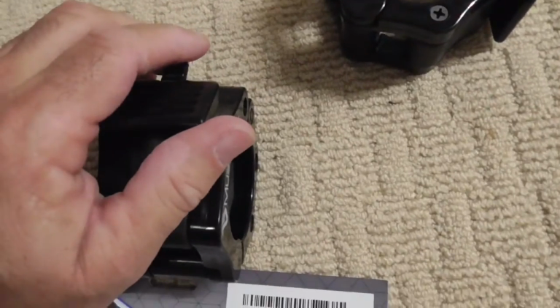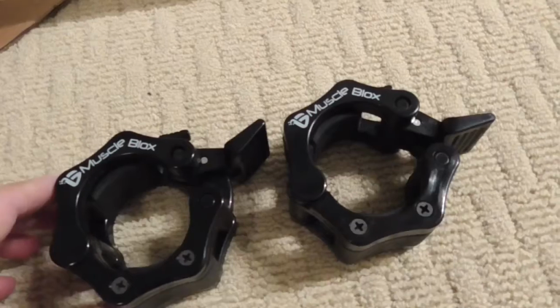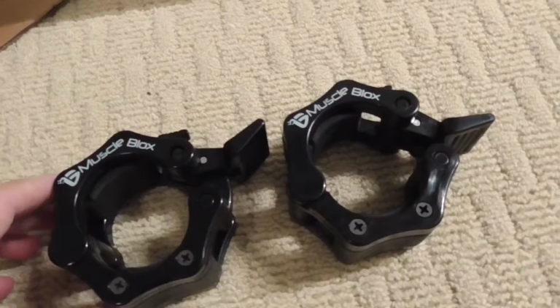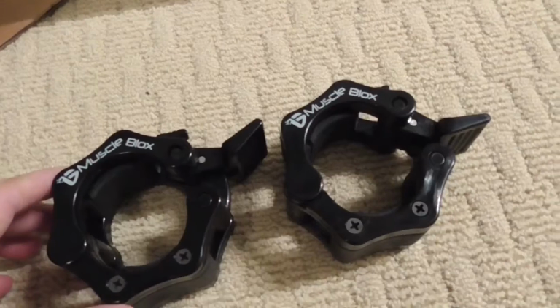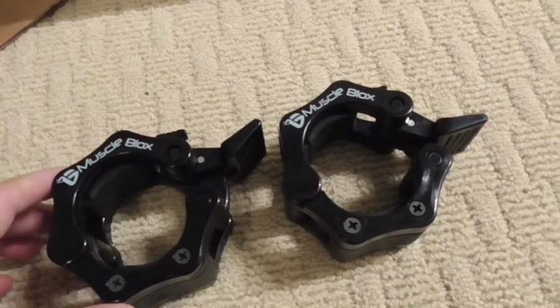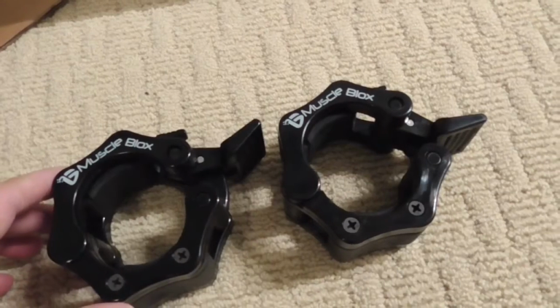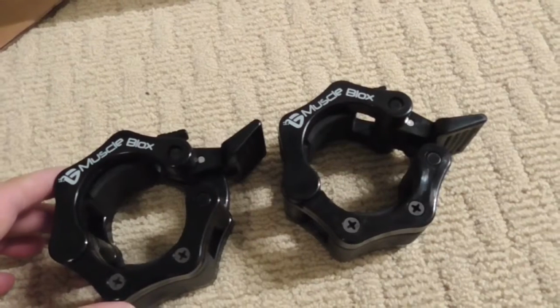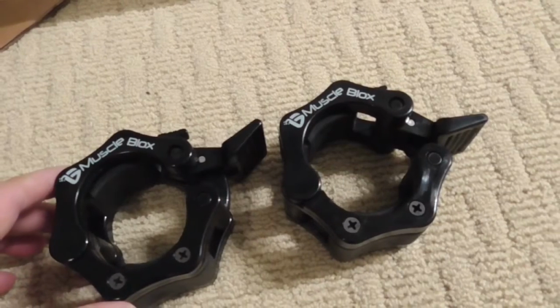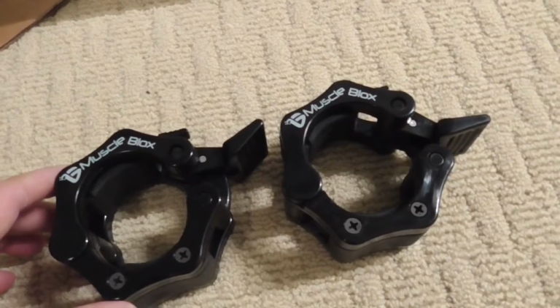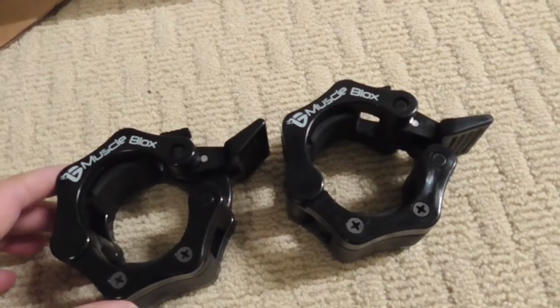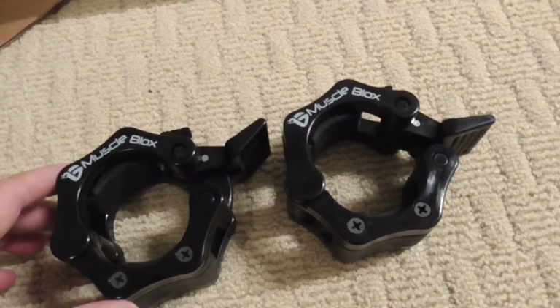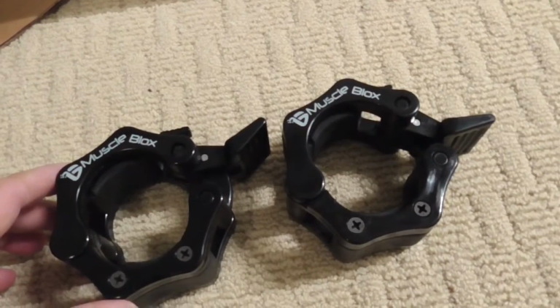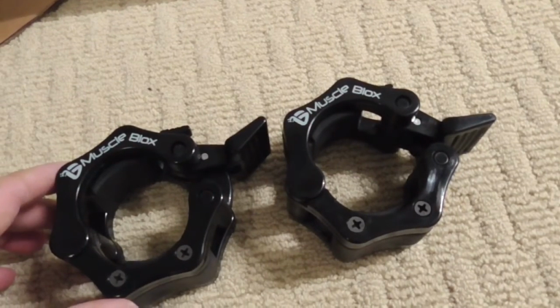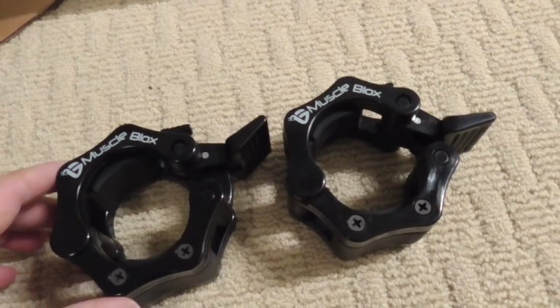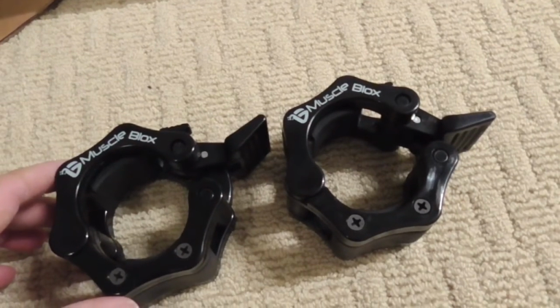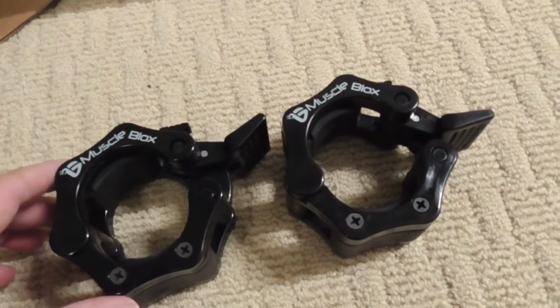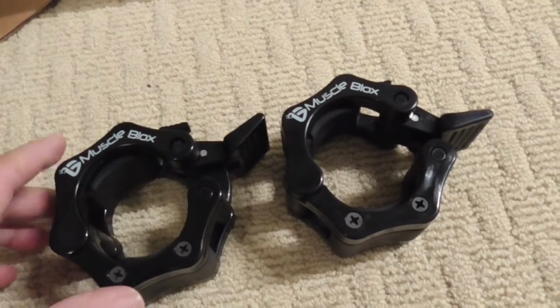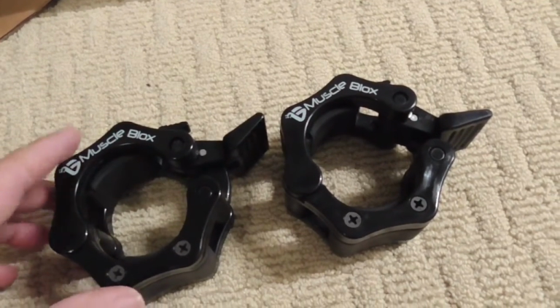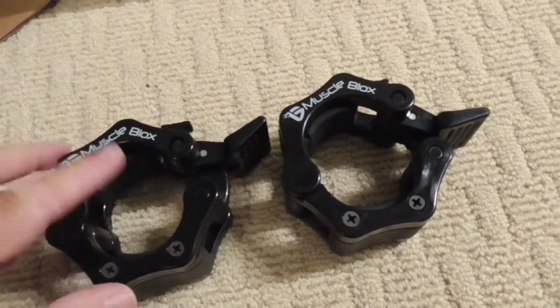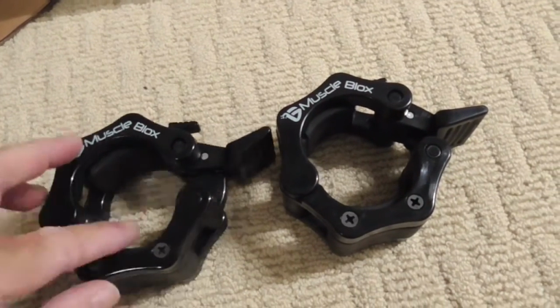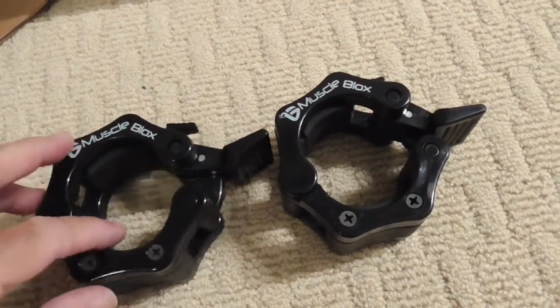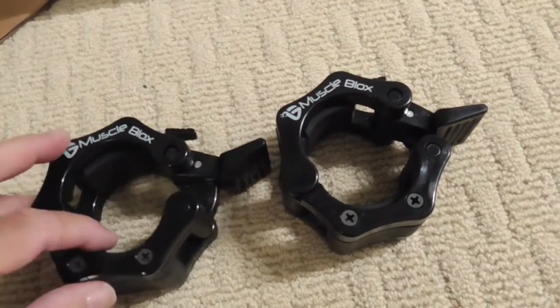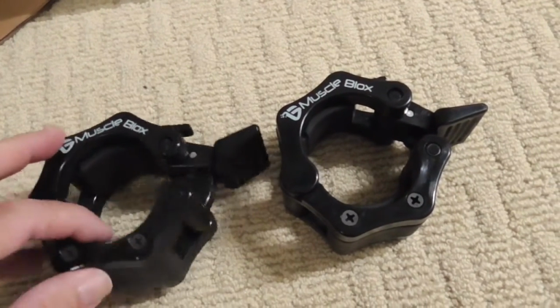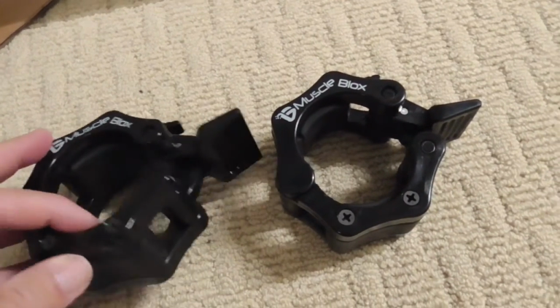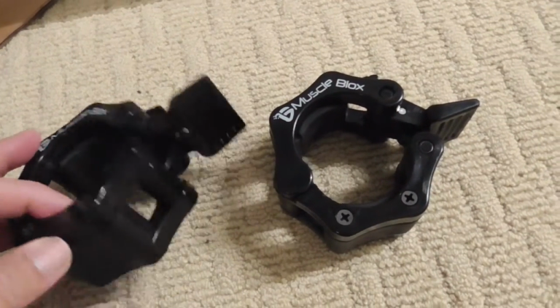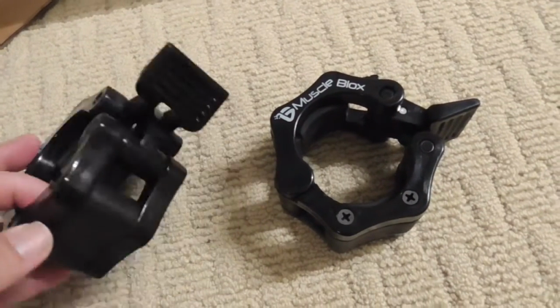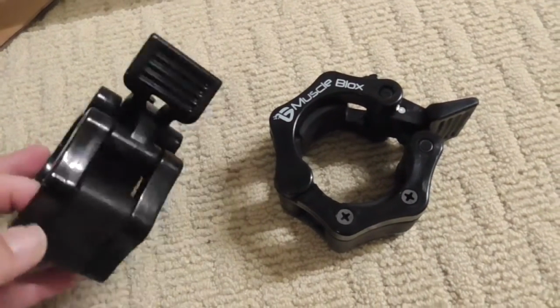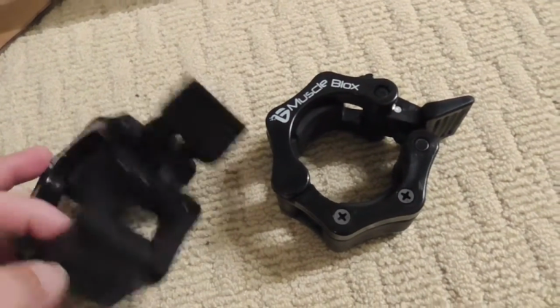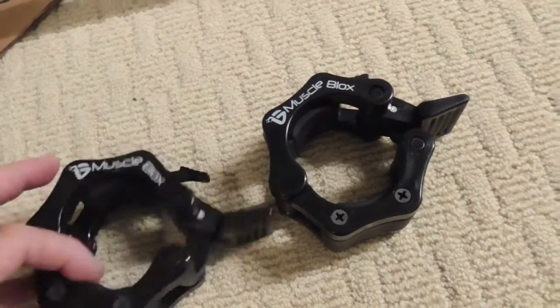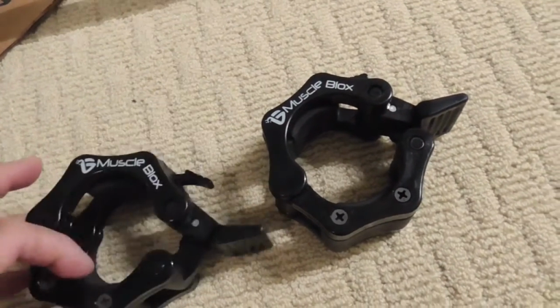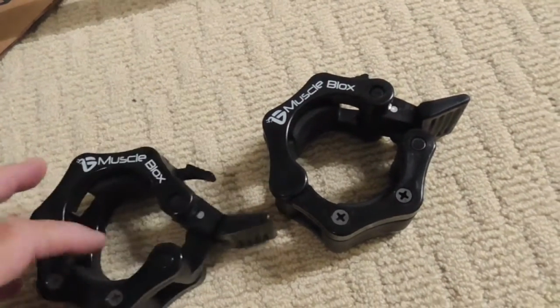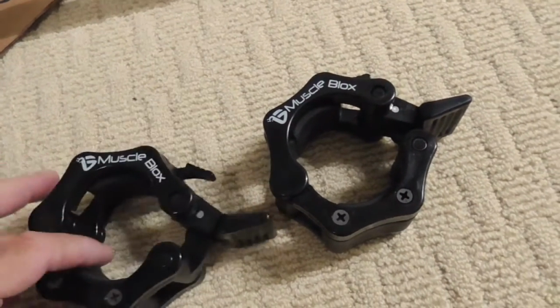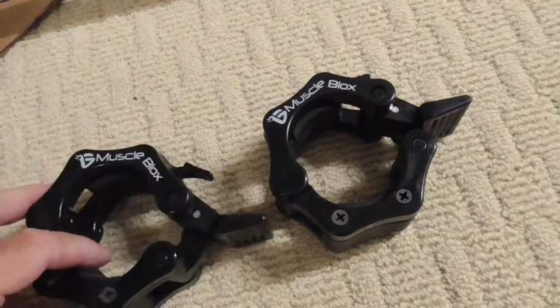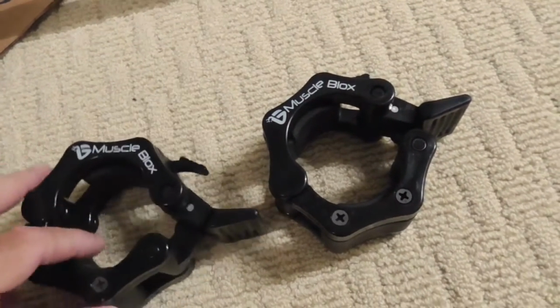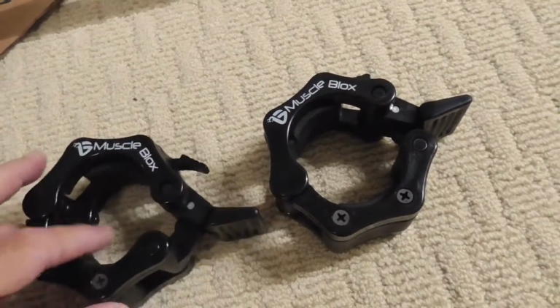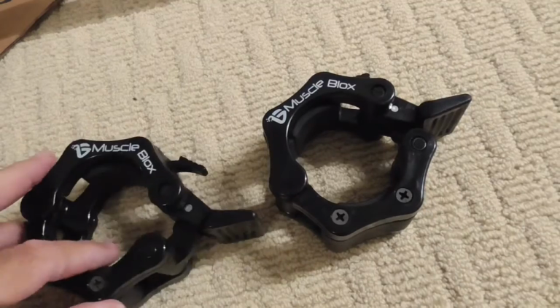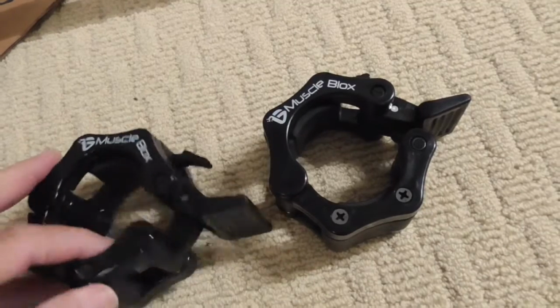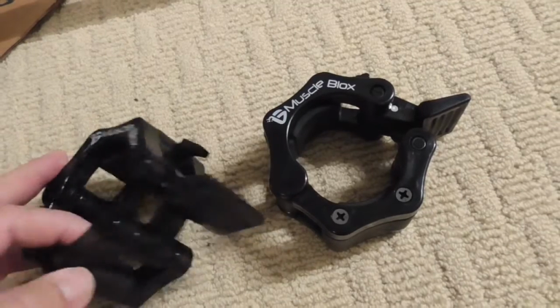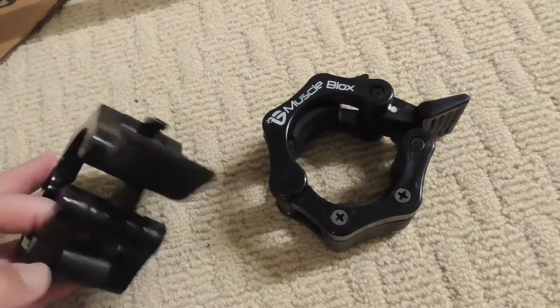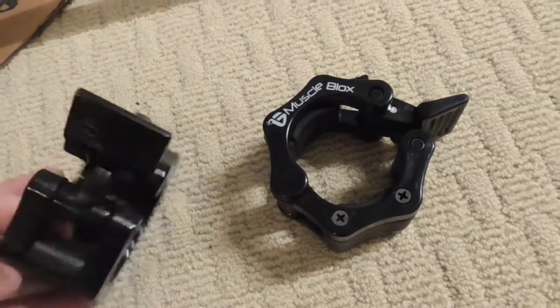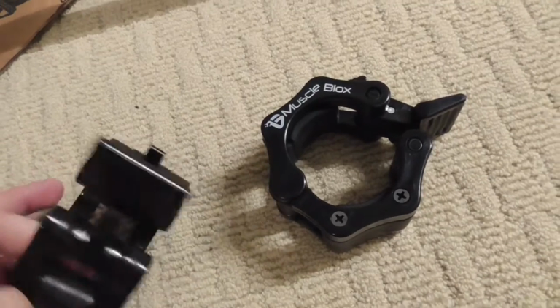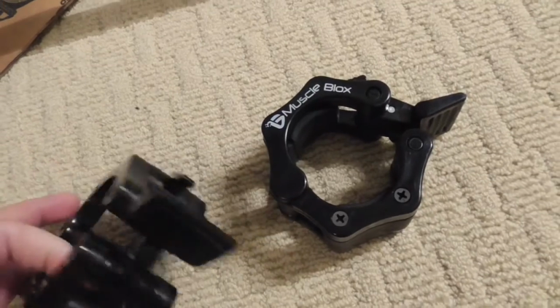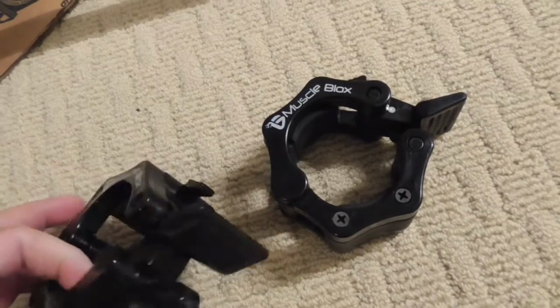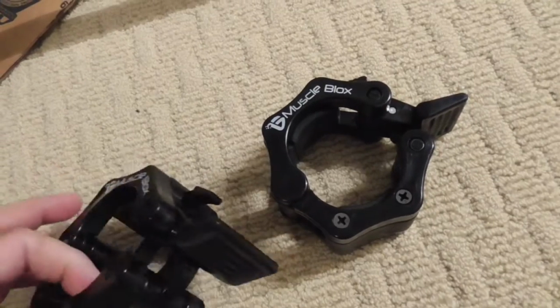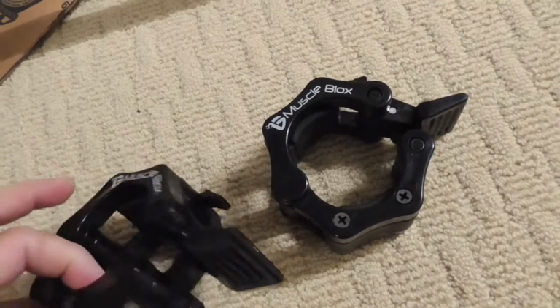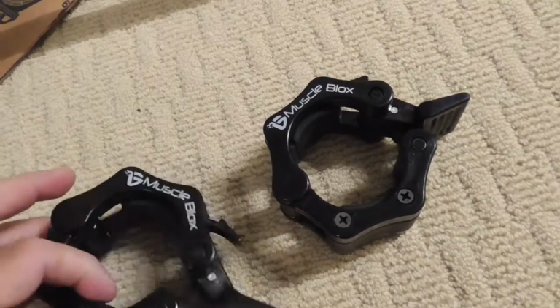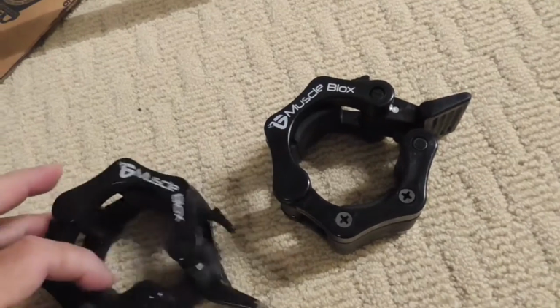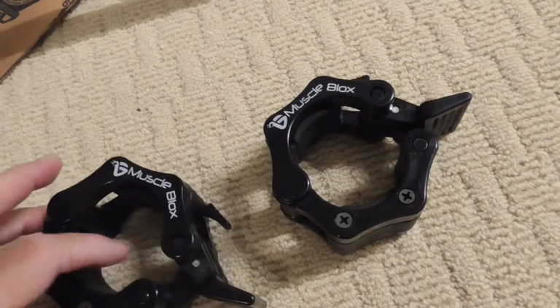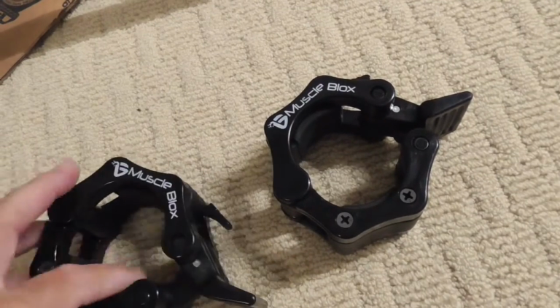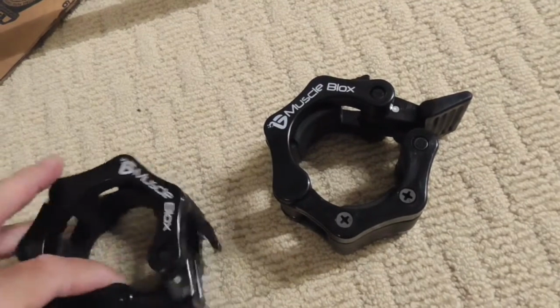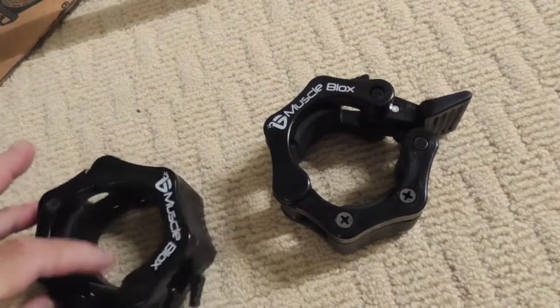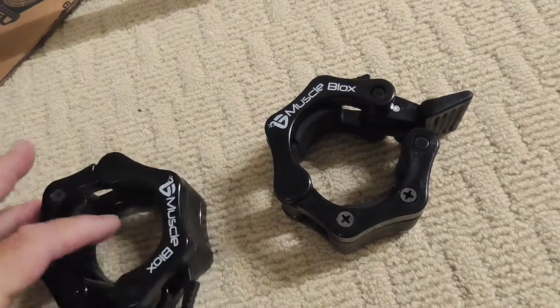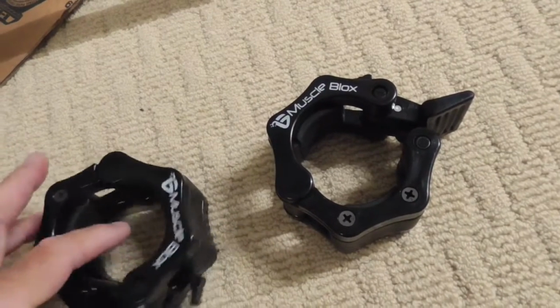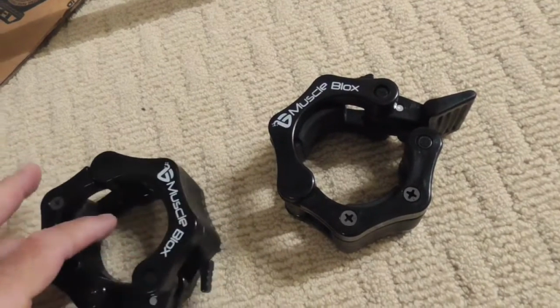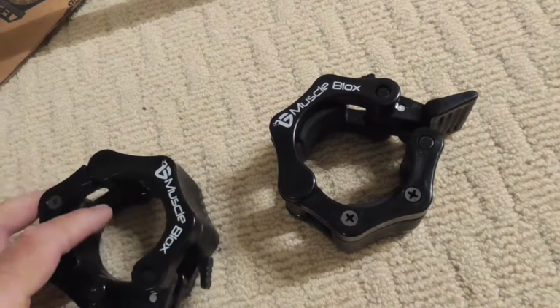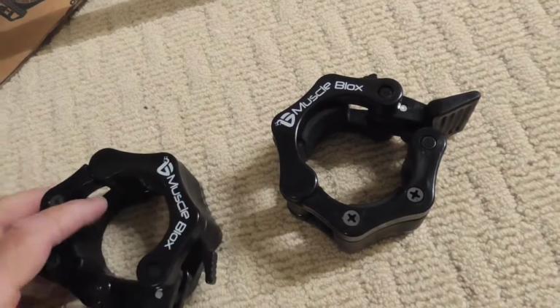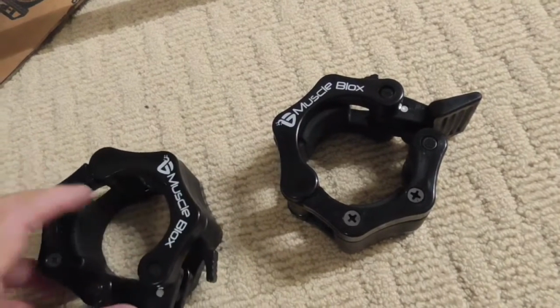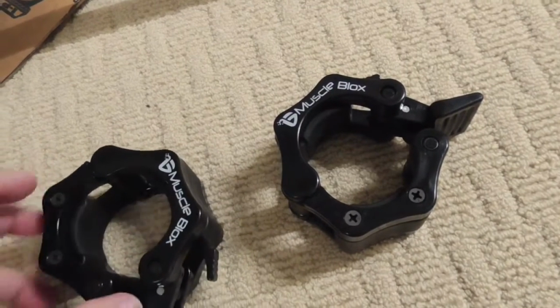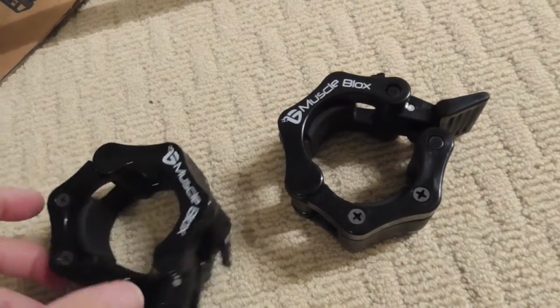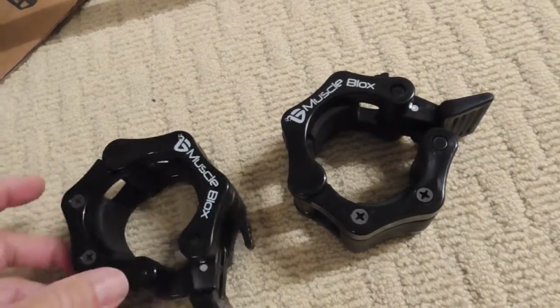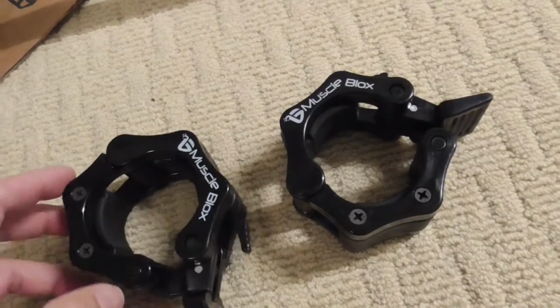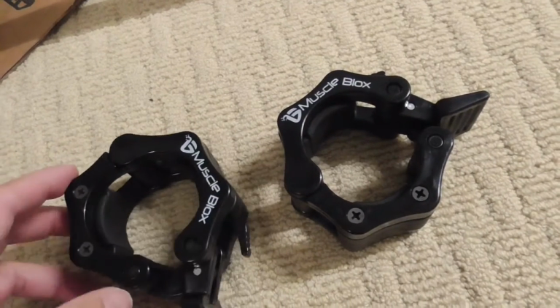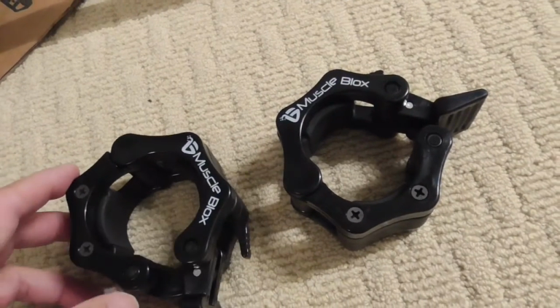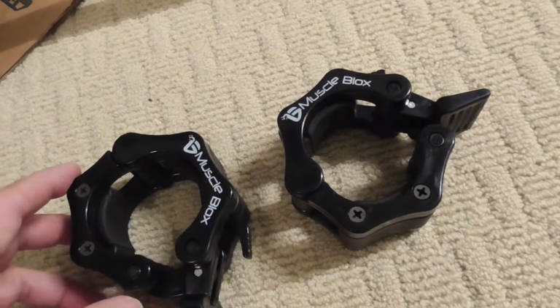I used my right thumb and I had no problem popping this open, but with my left thumb I just don't have as much gripping strength.